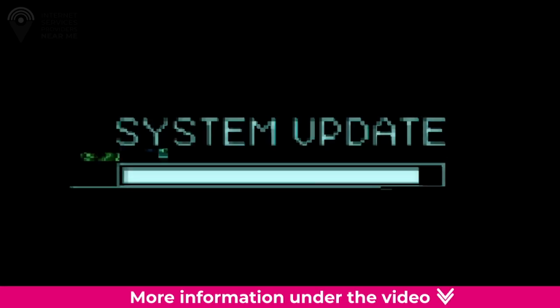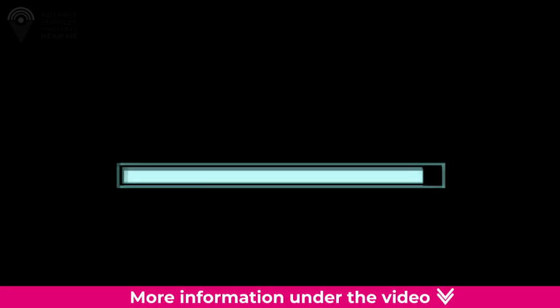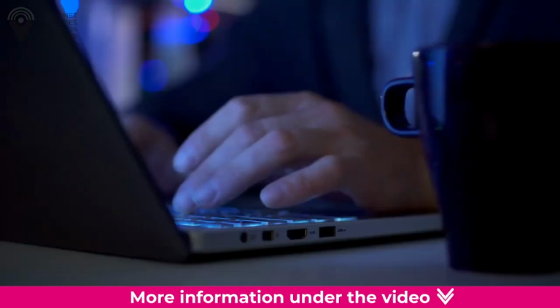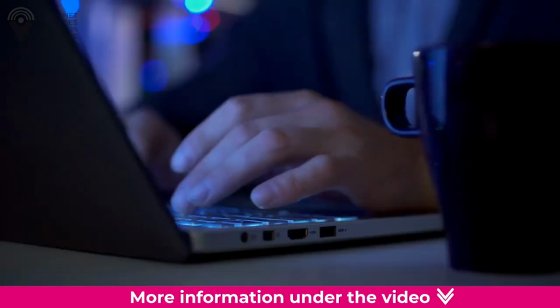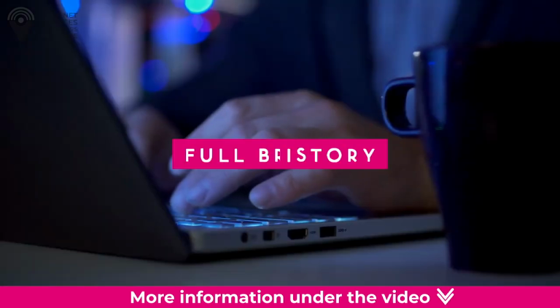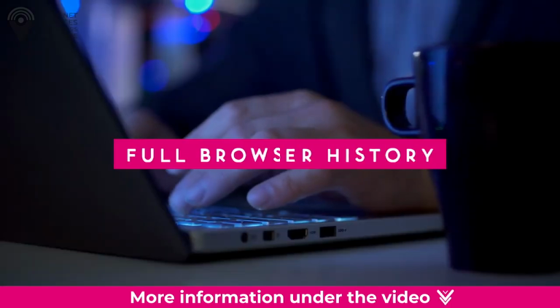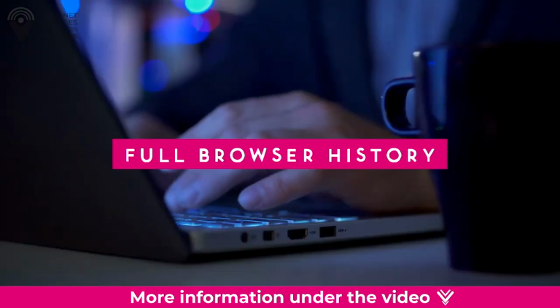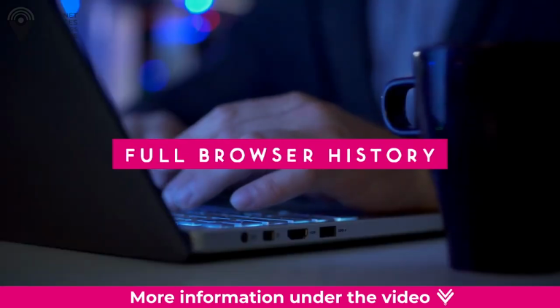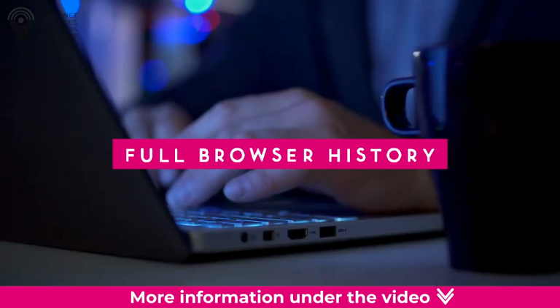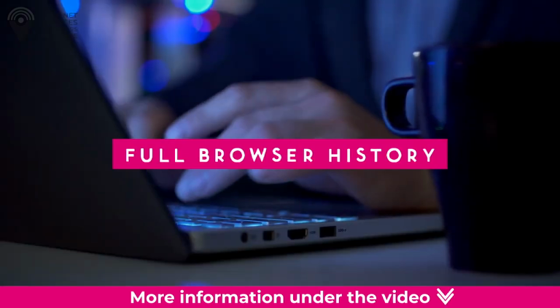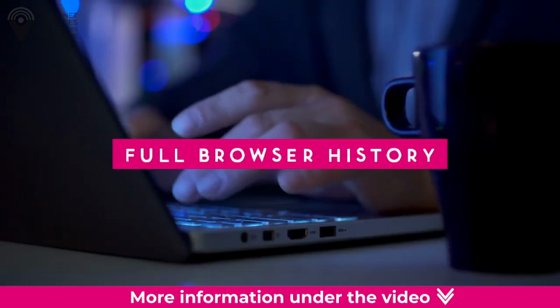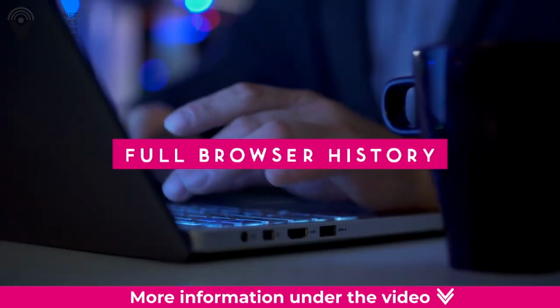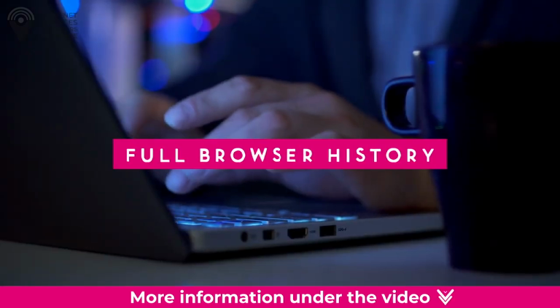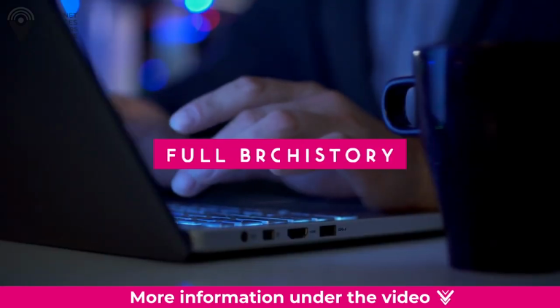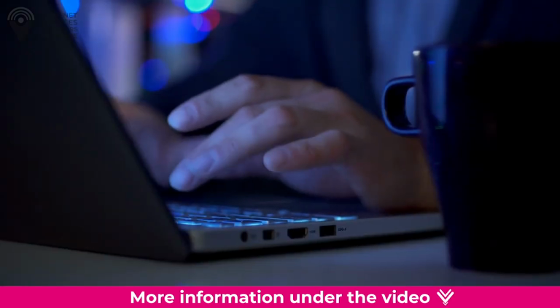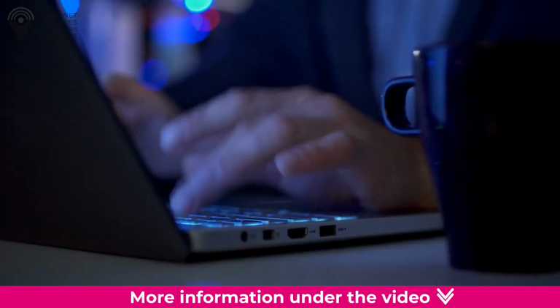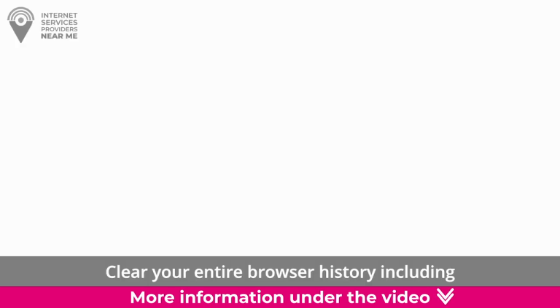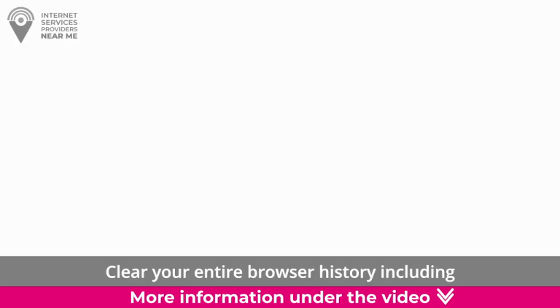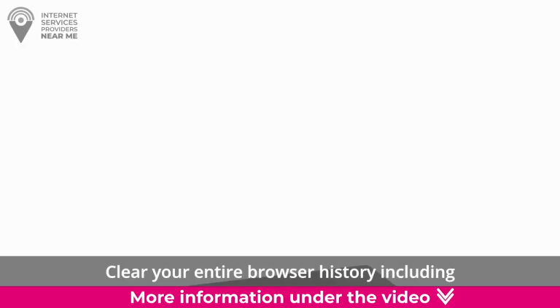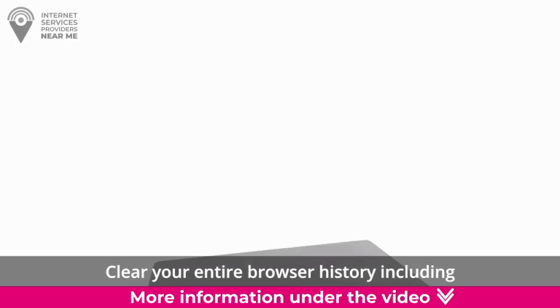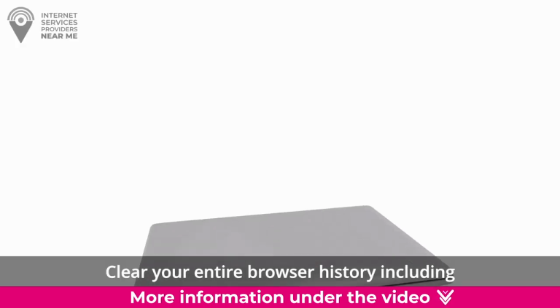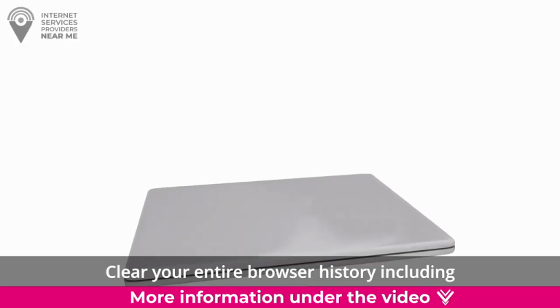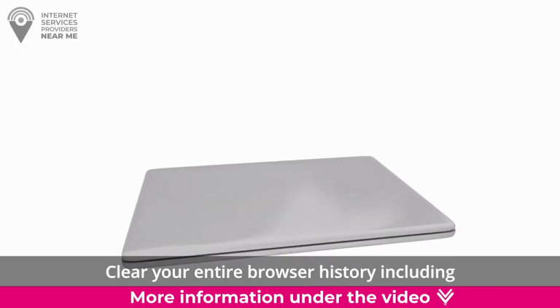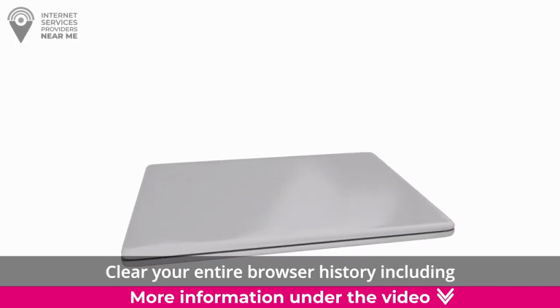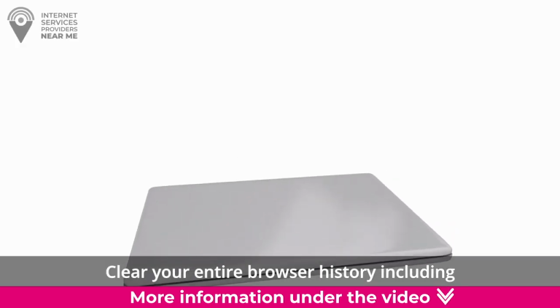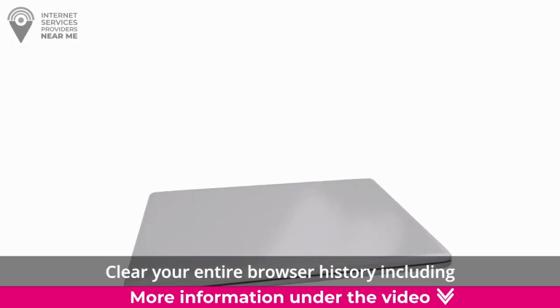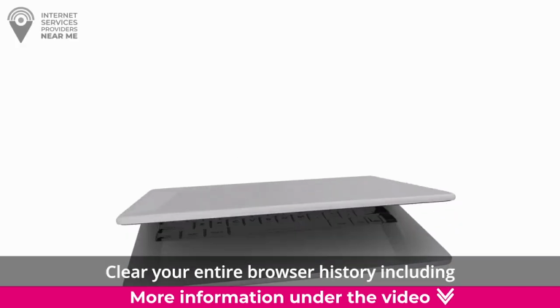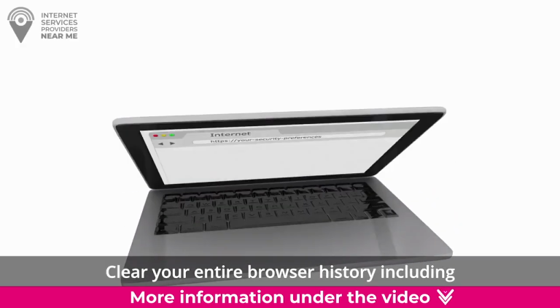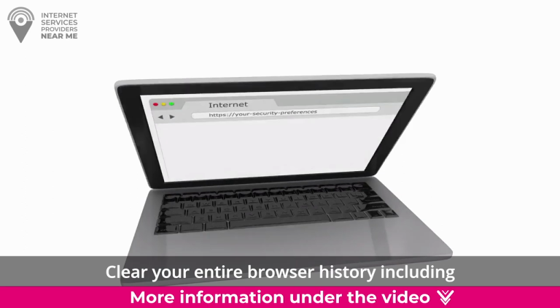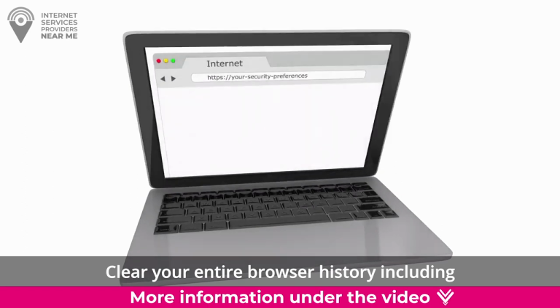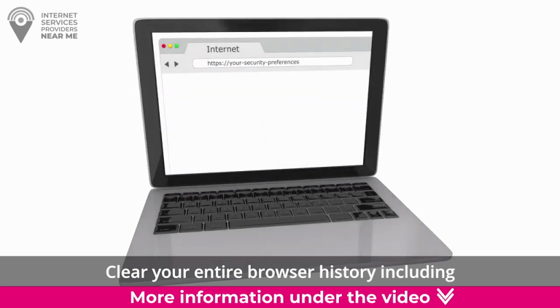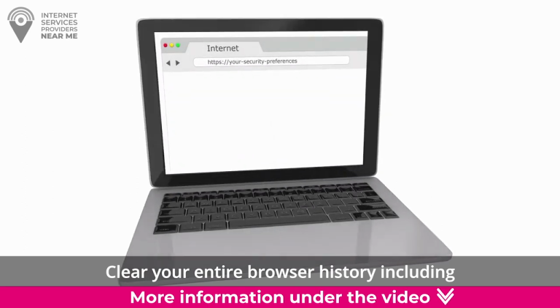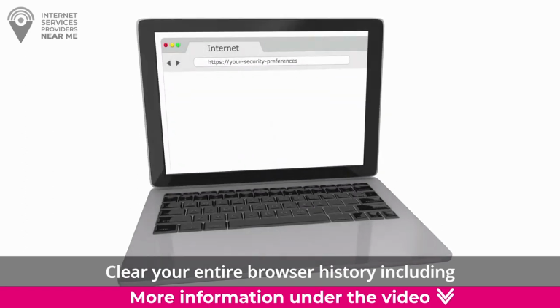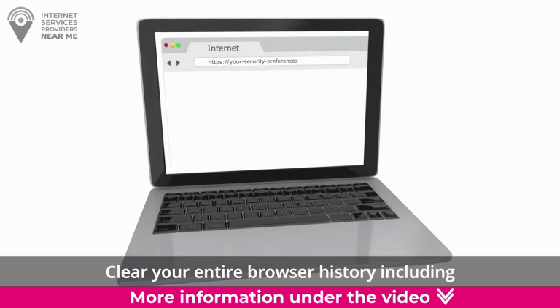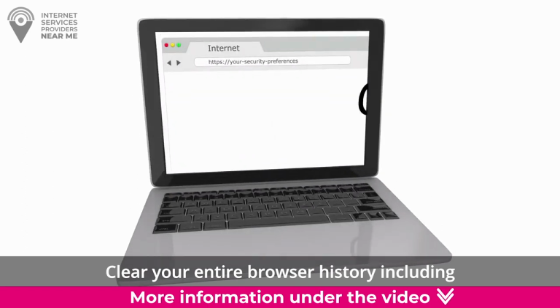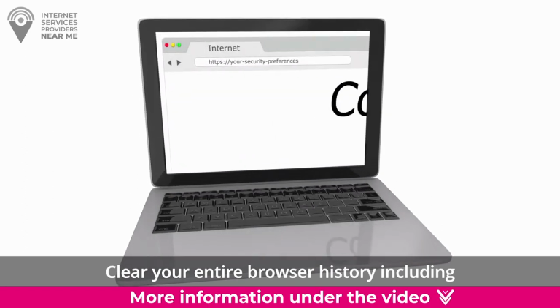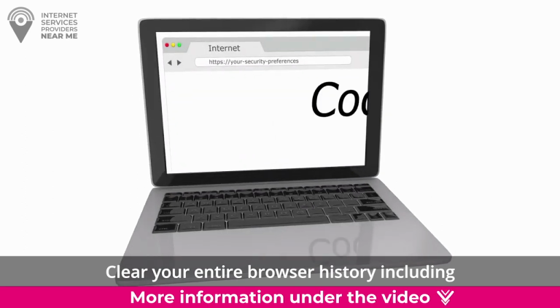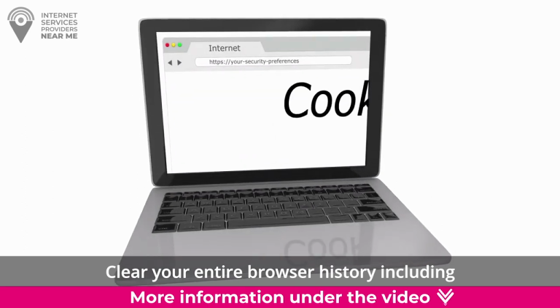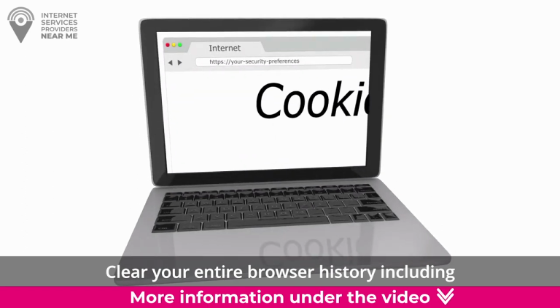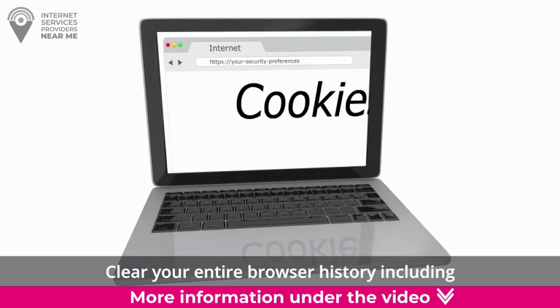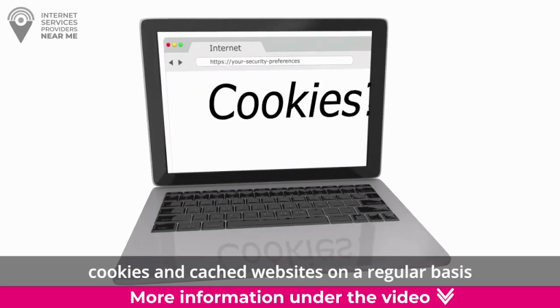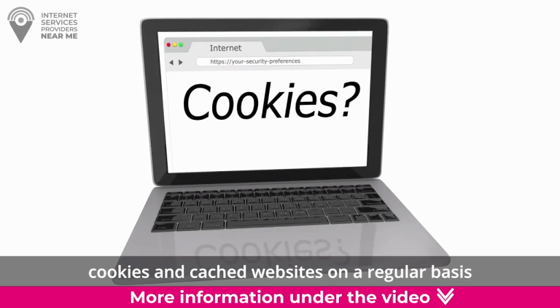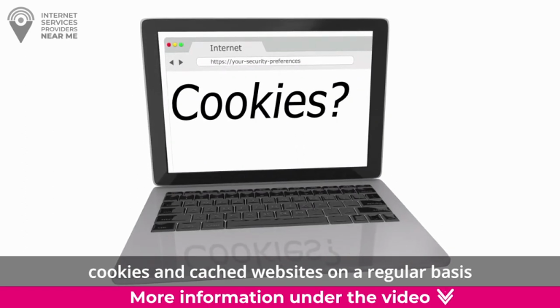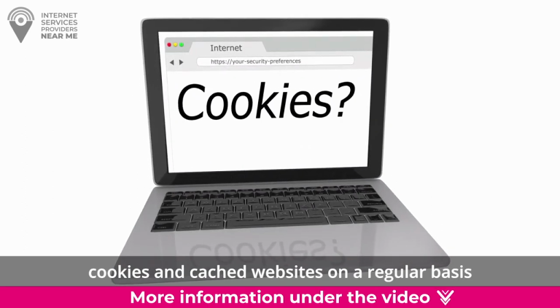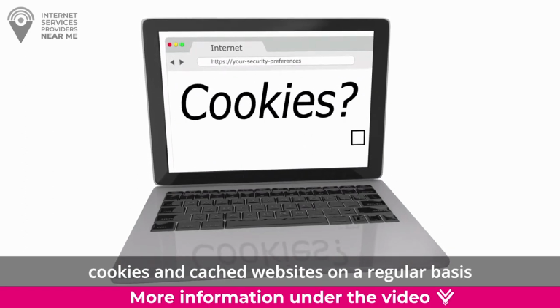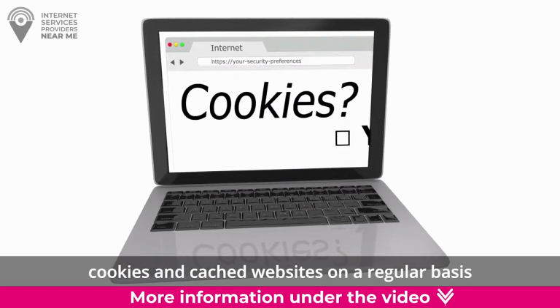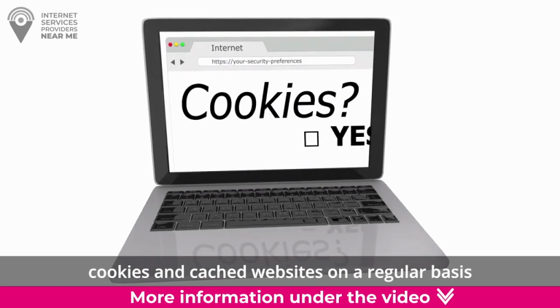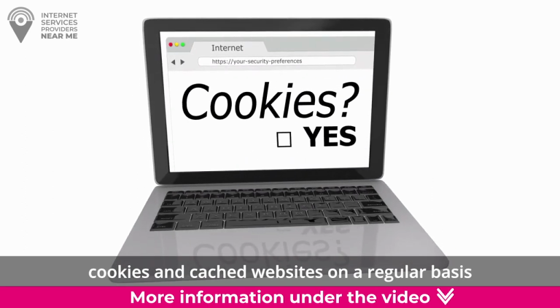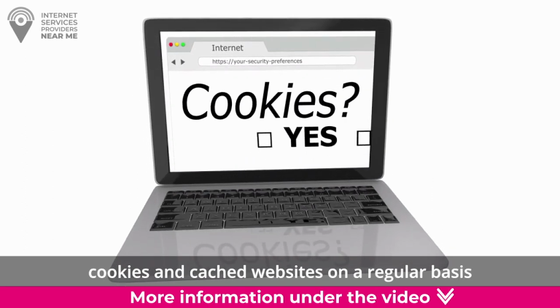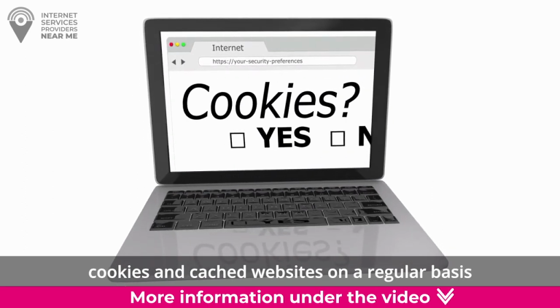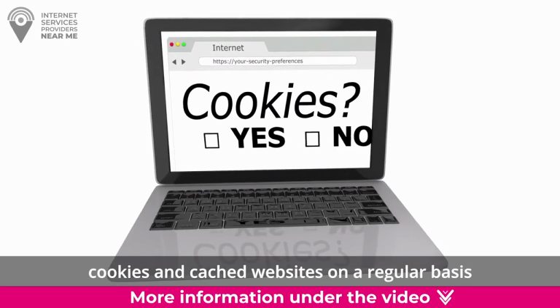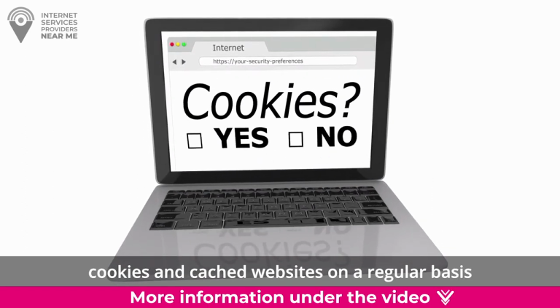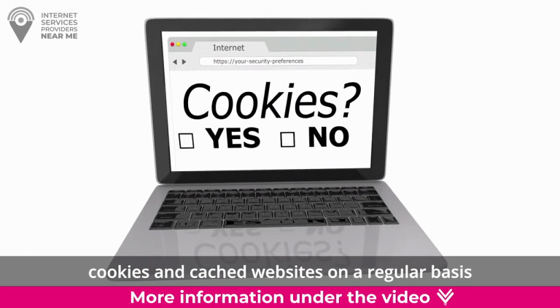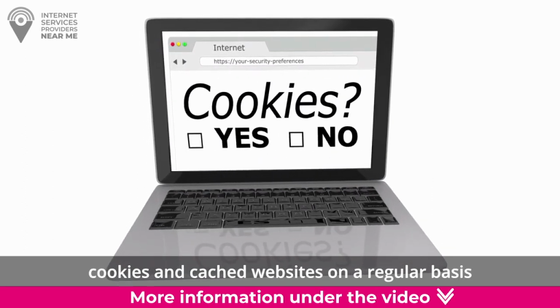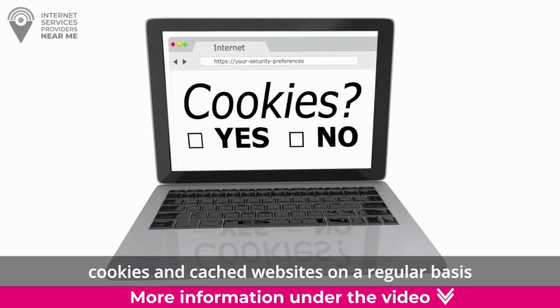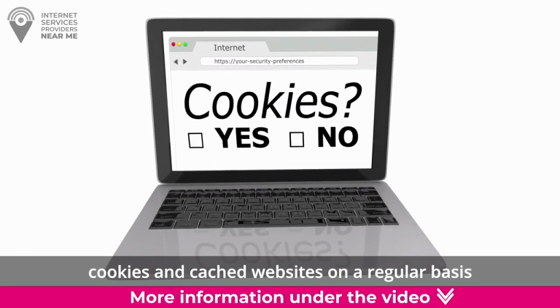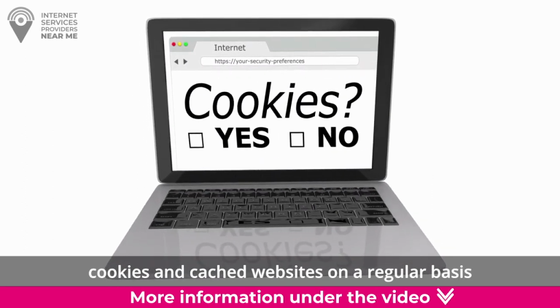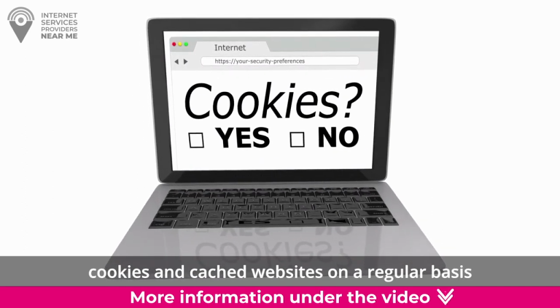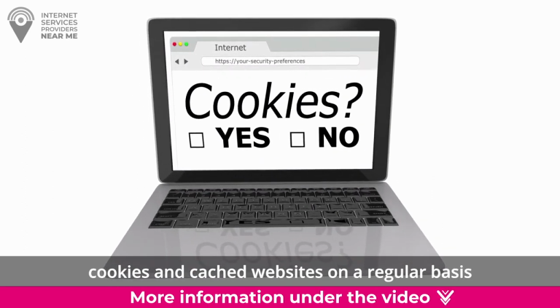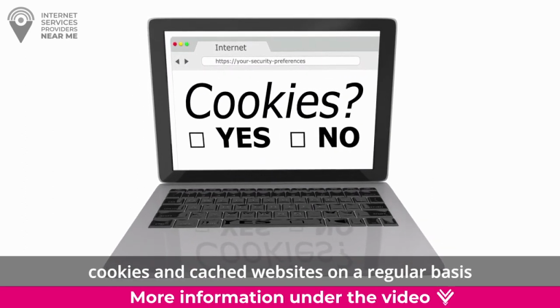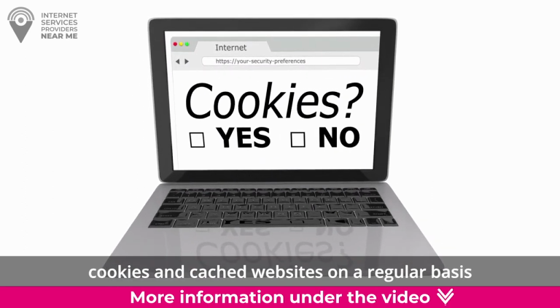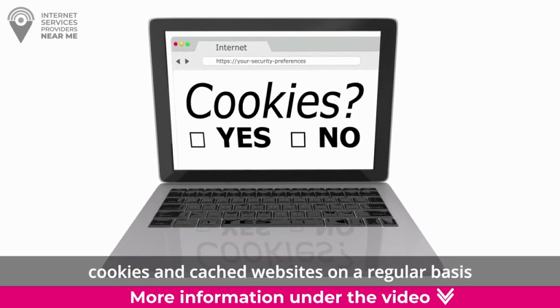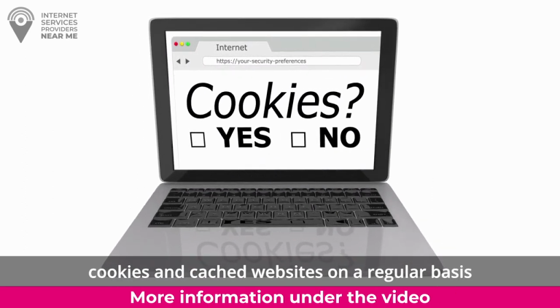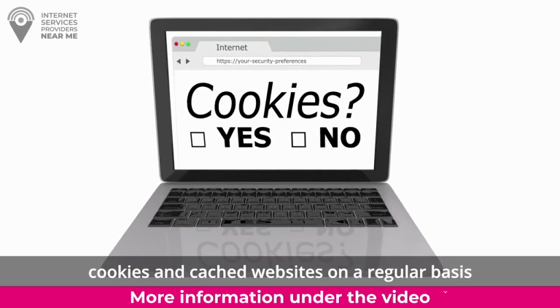Full browser history. Clear your entire browser history including cookies and cached websites on a regular basis.